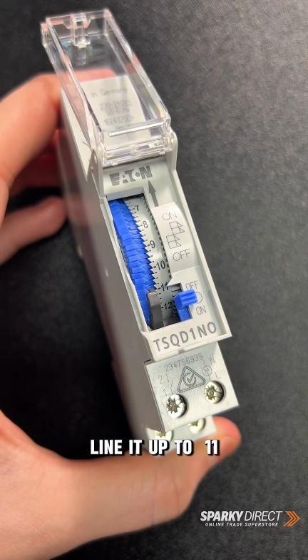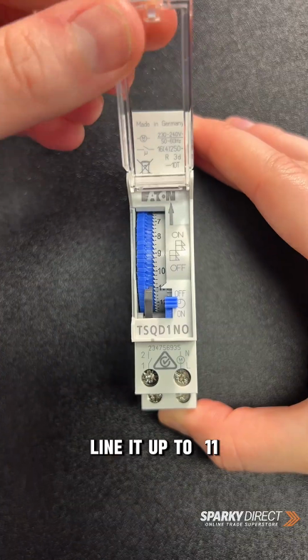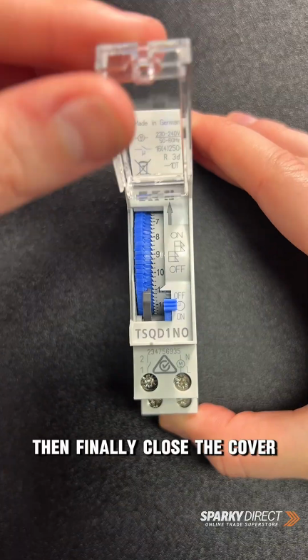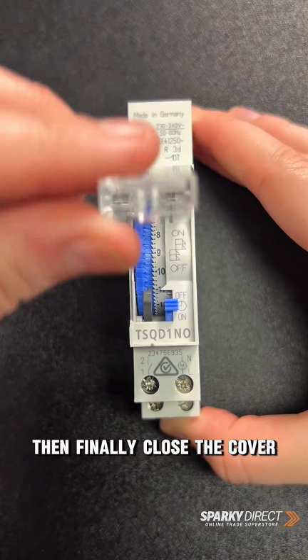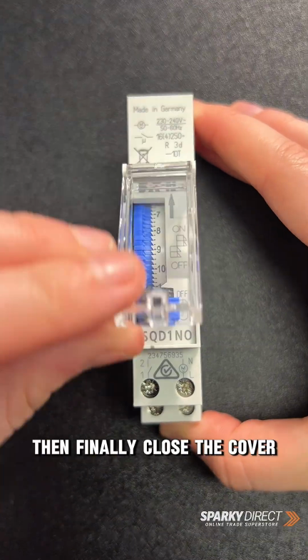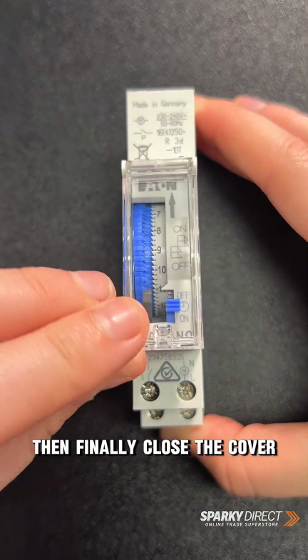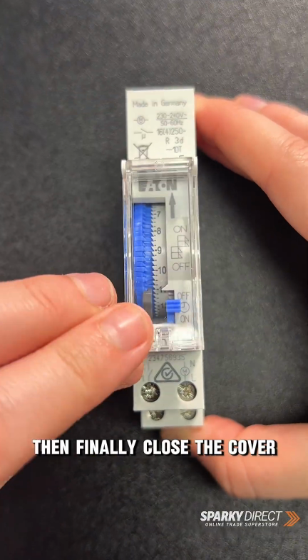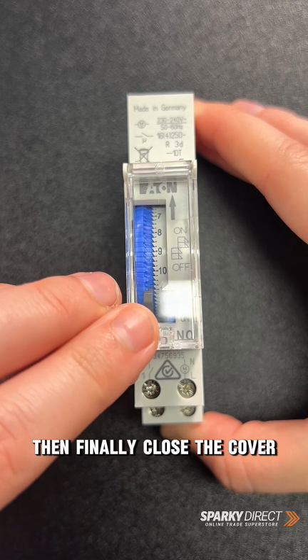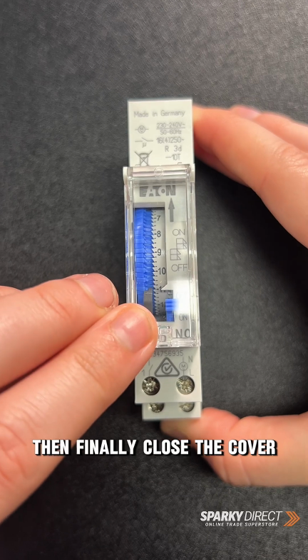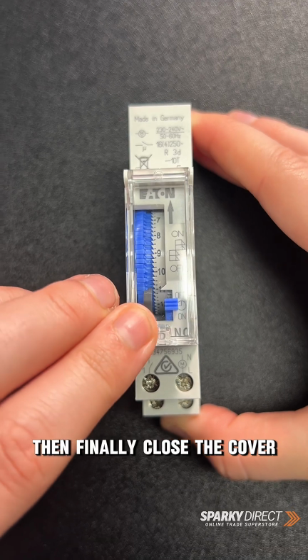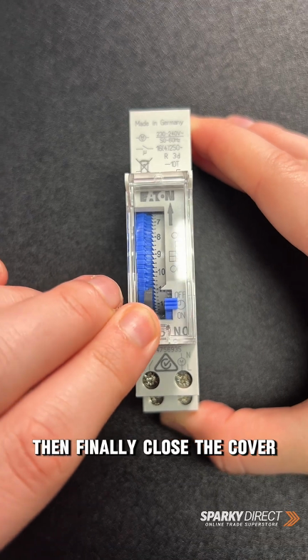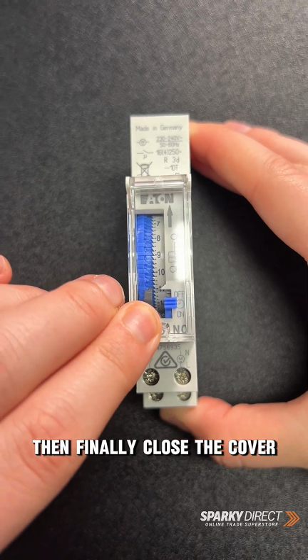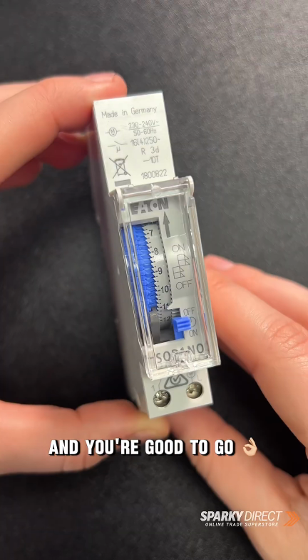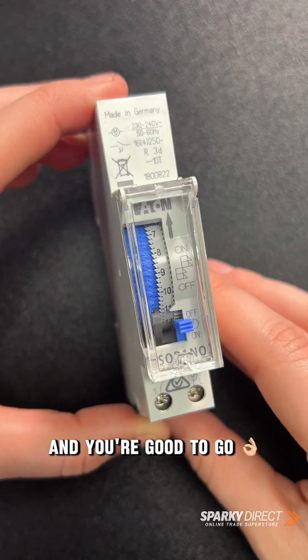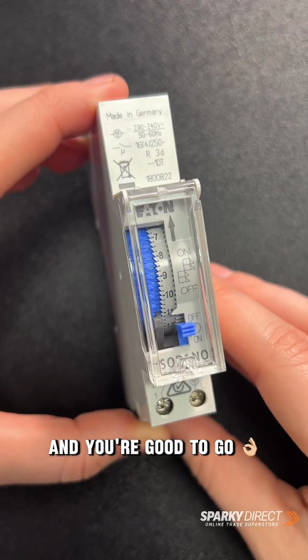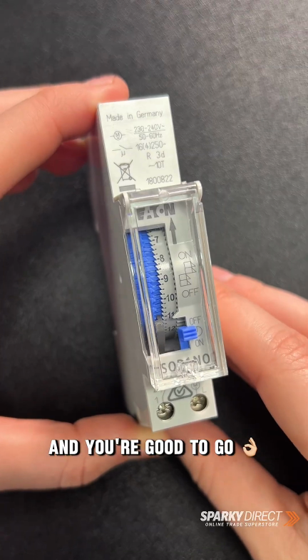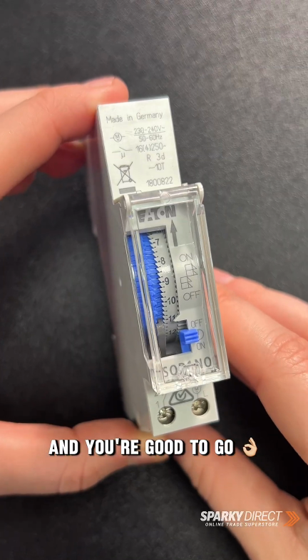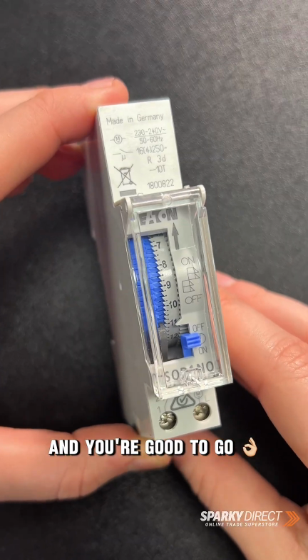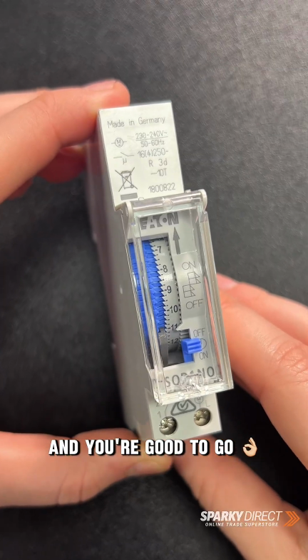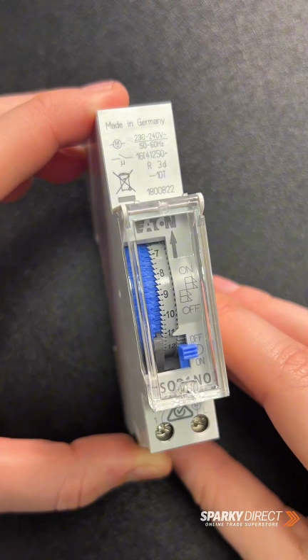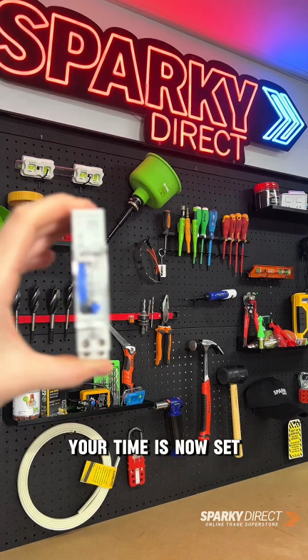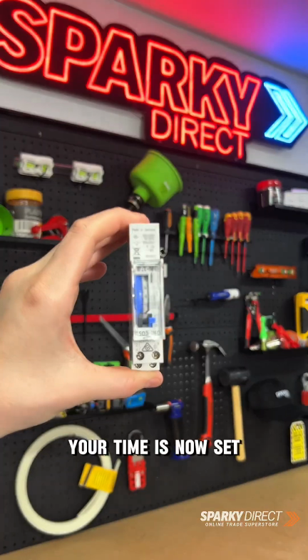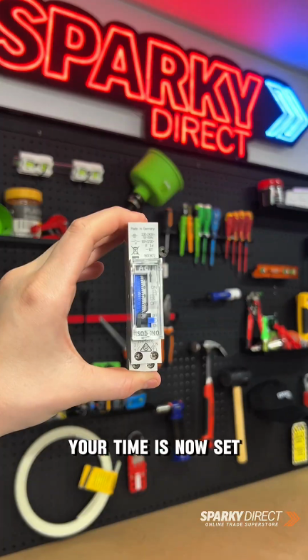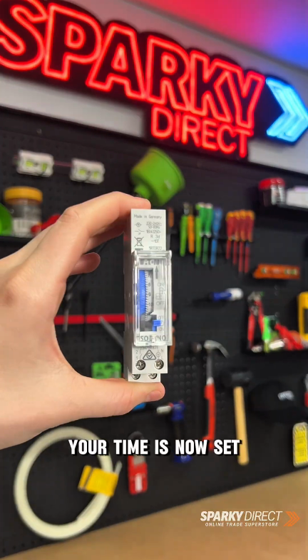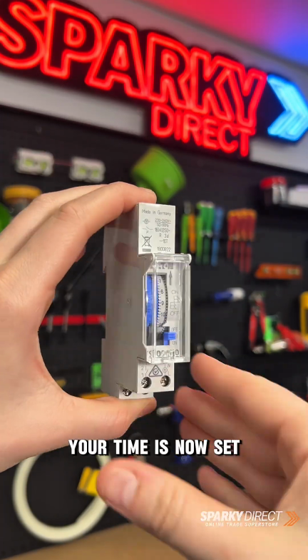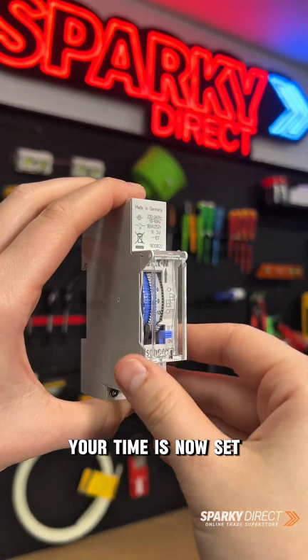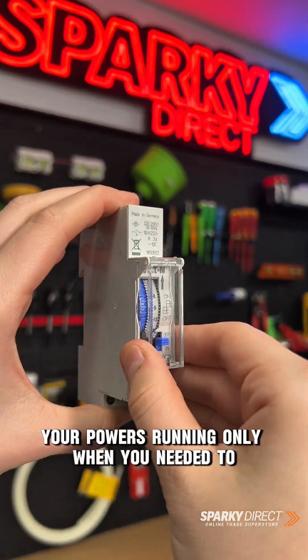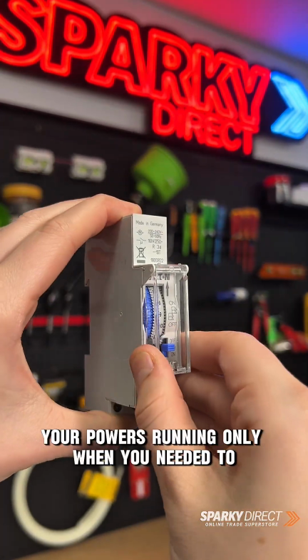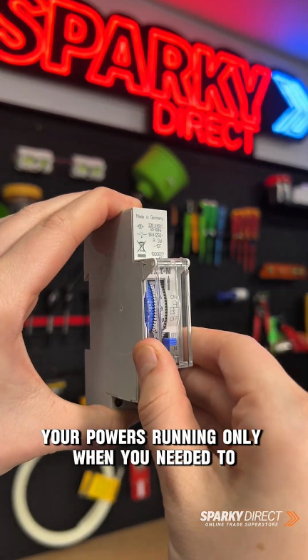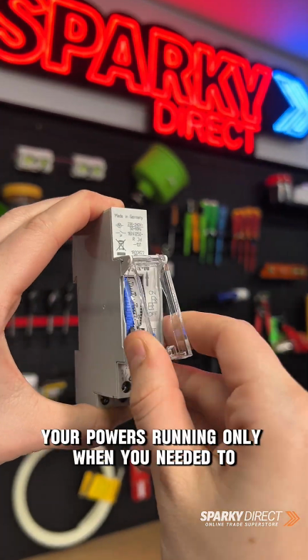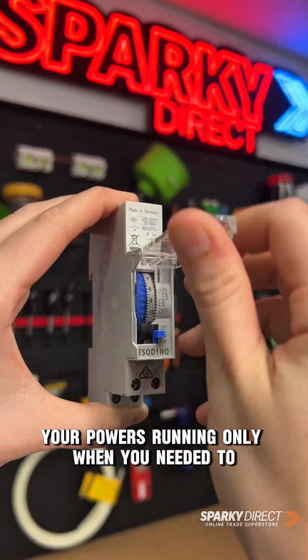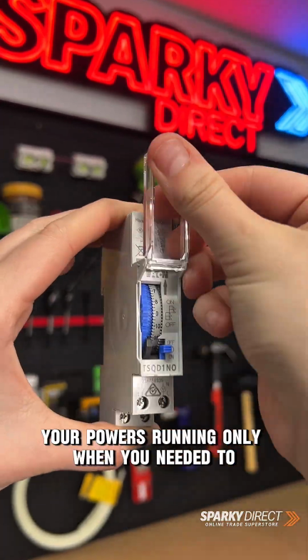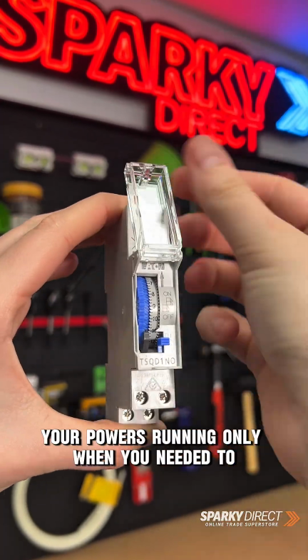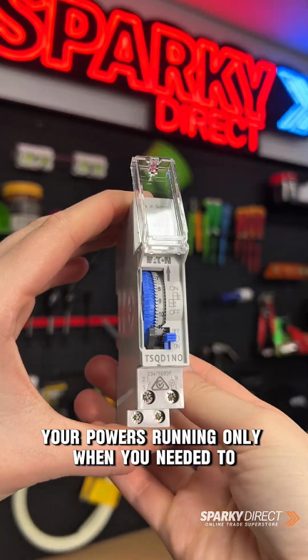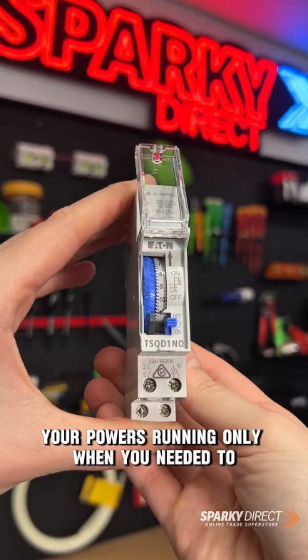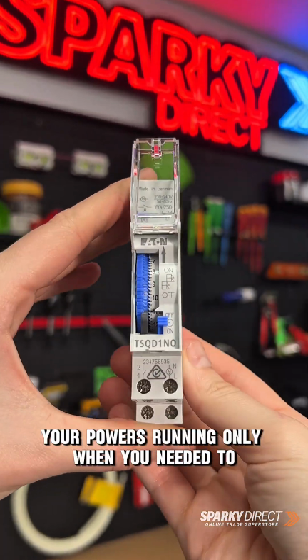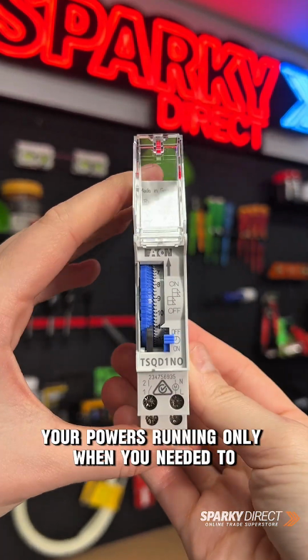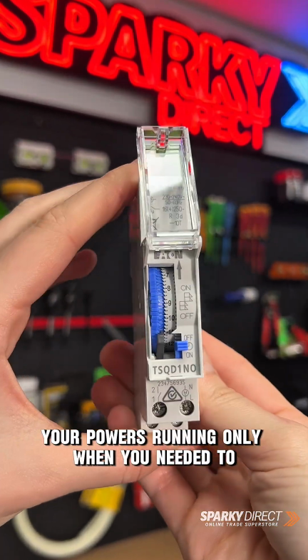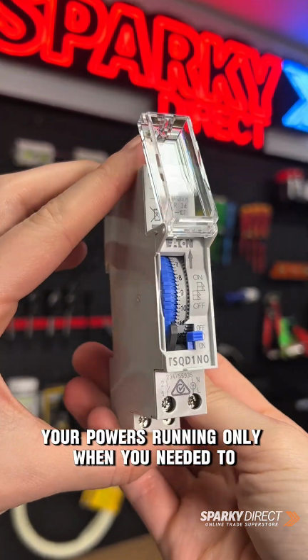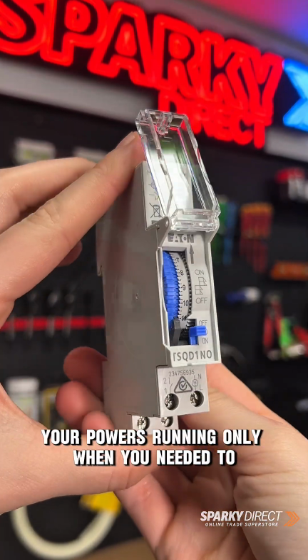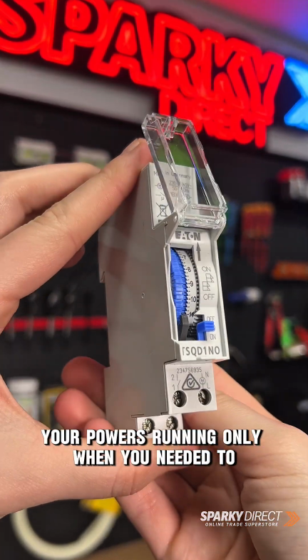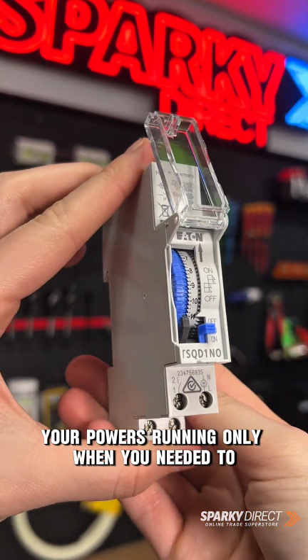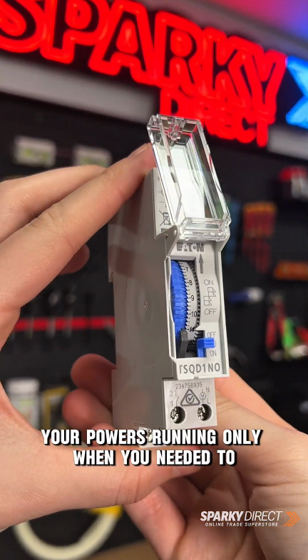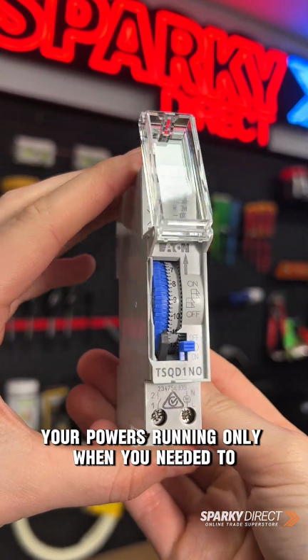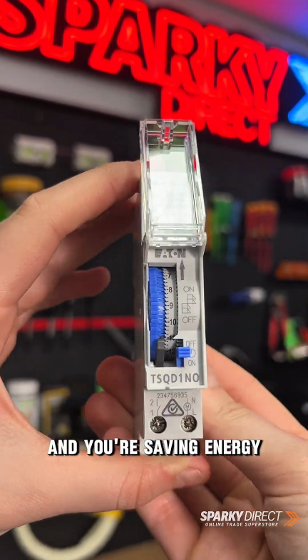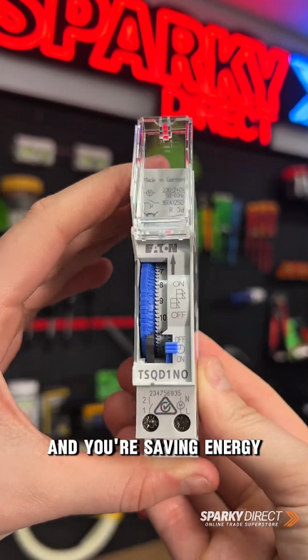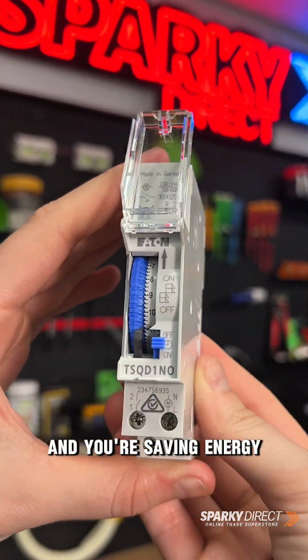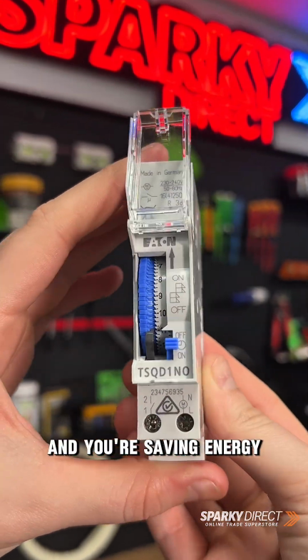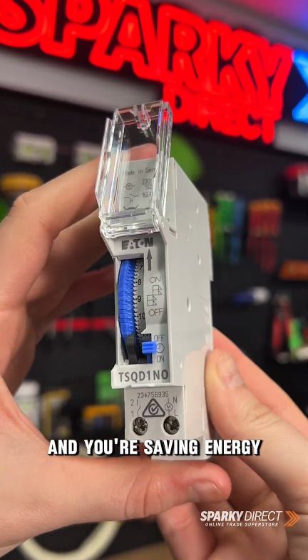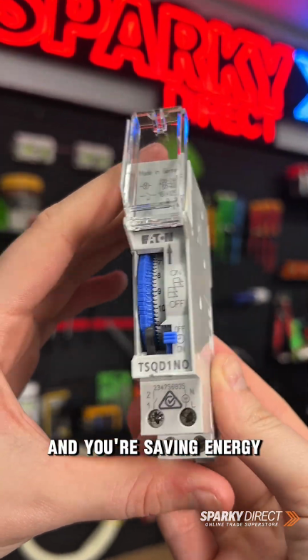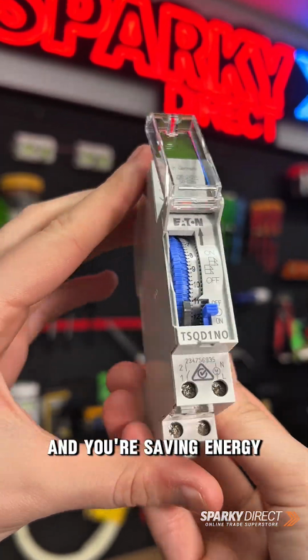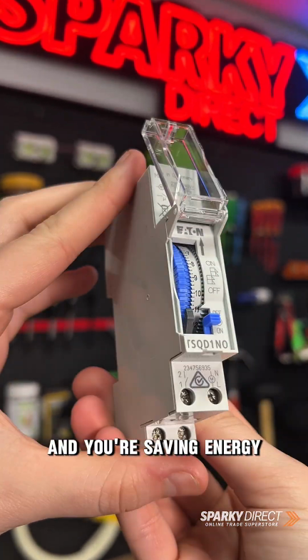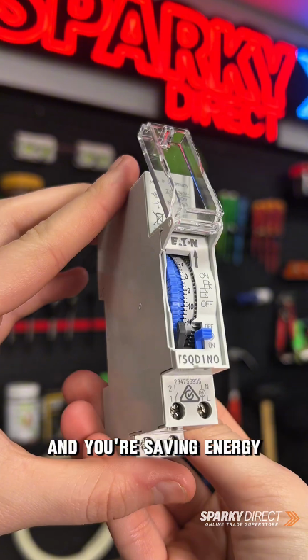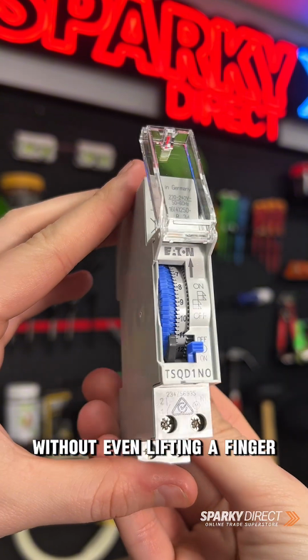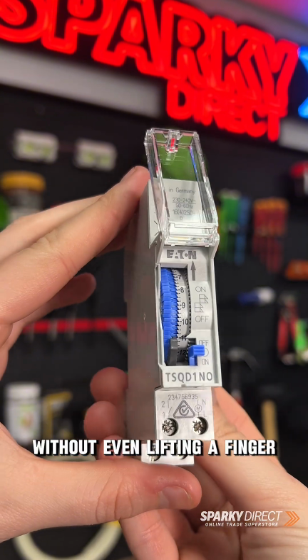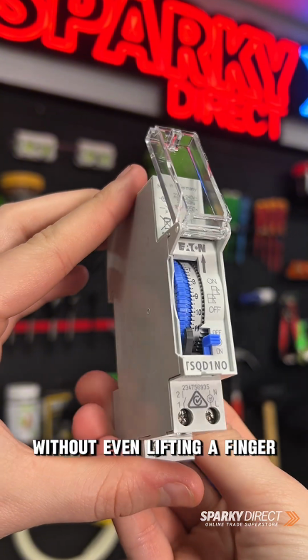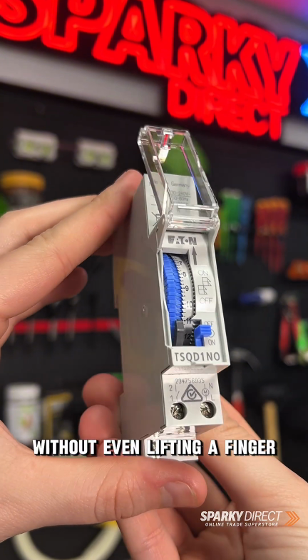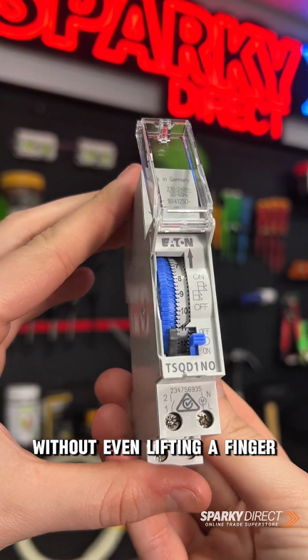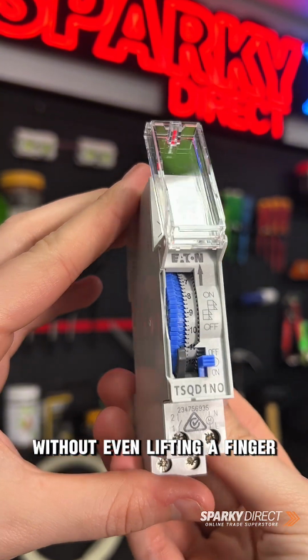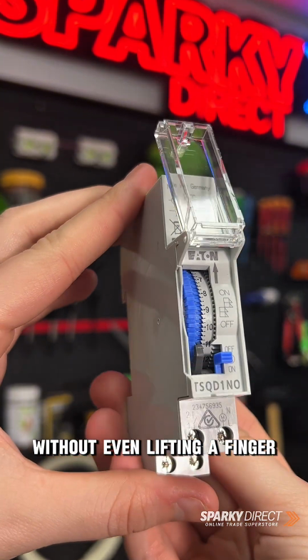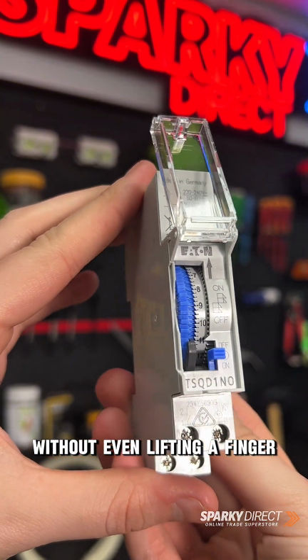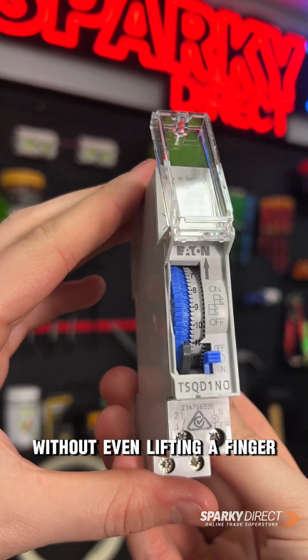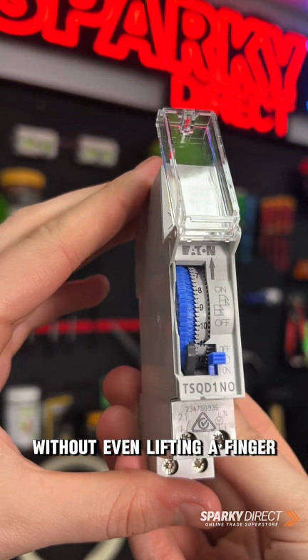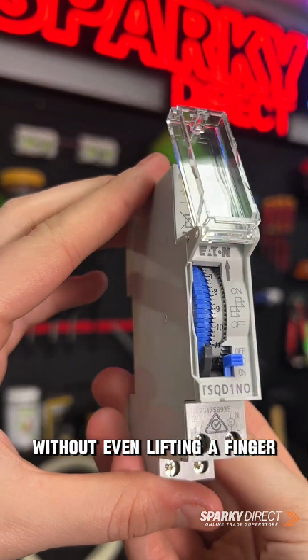Then finally close the cover and you're good to go. Your timer's now set, your power's running only when you need it to, and you're saving energy without even lifting a finger.